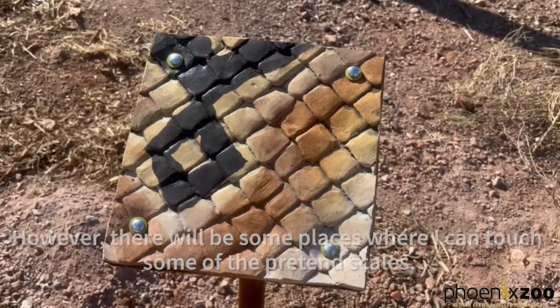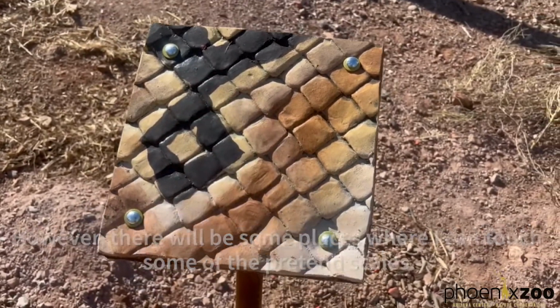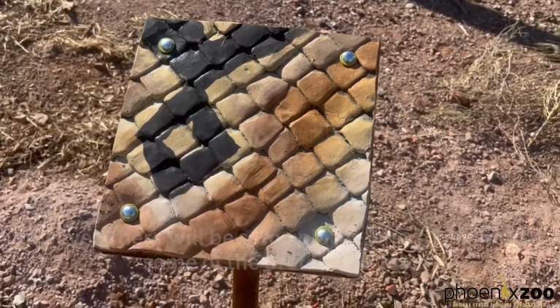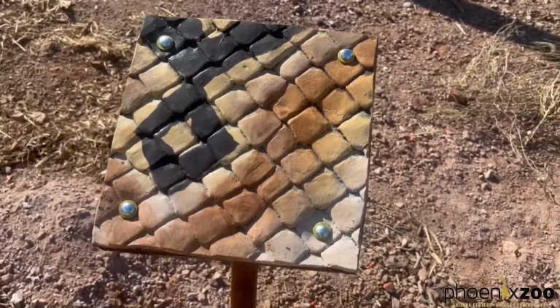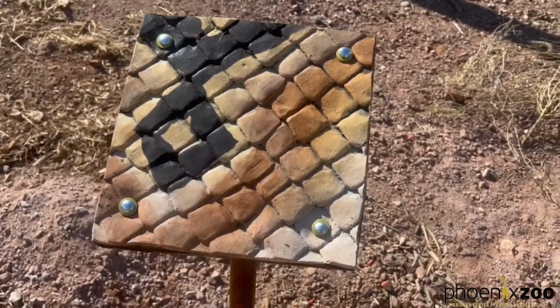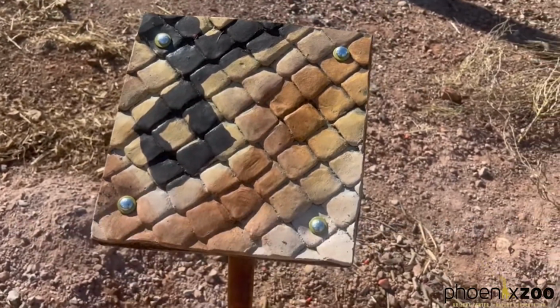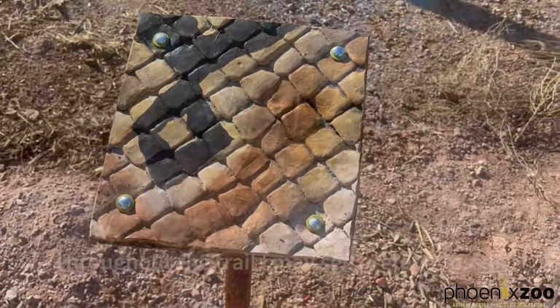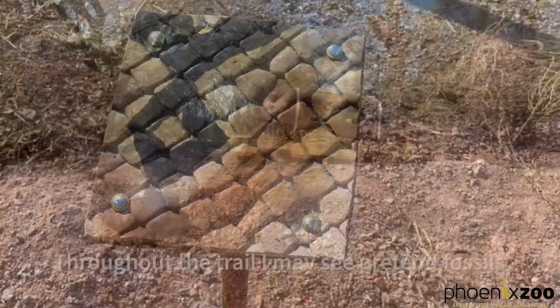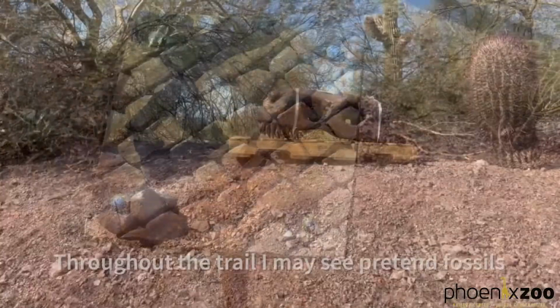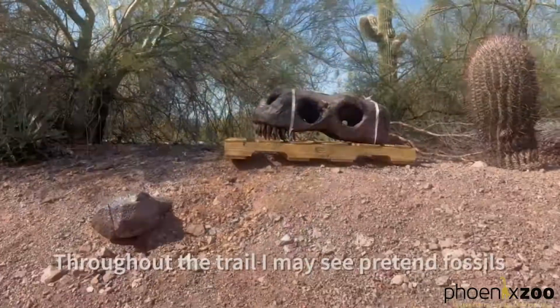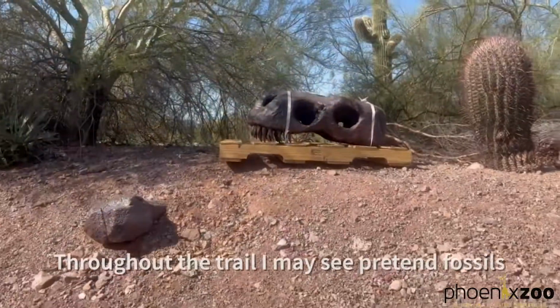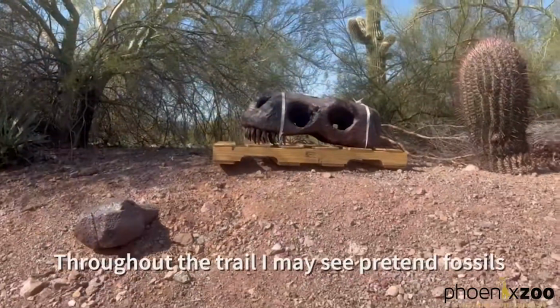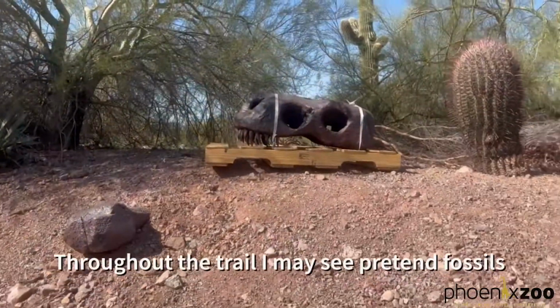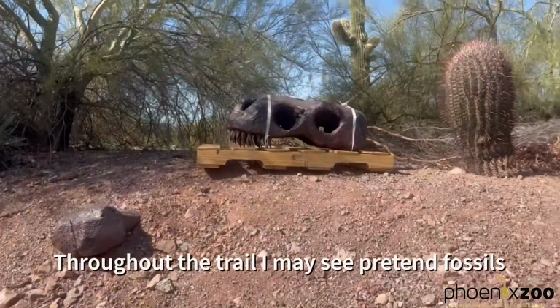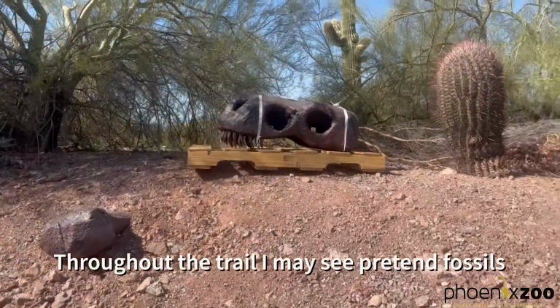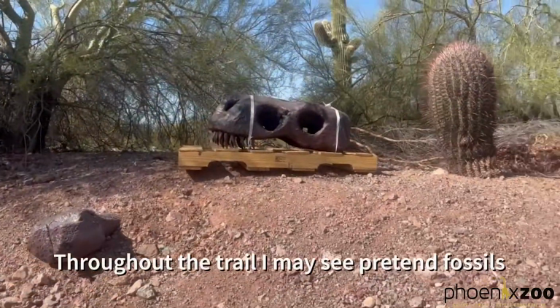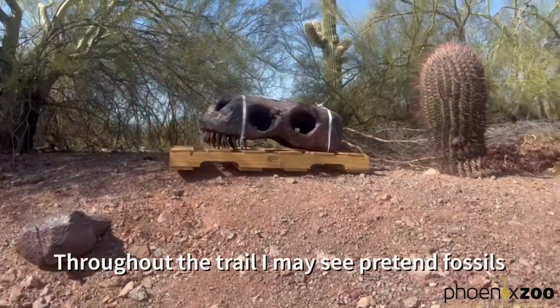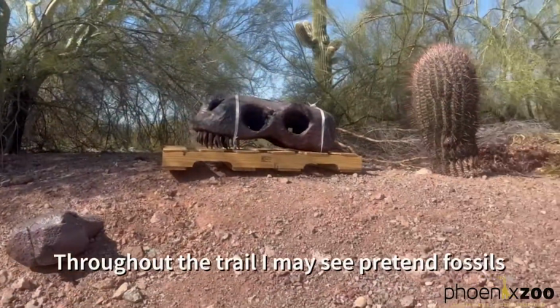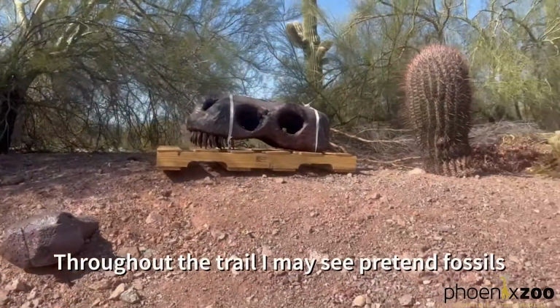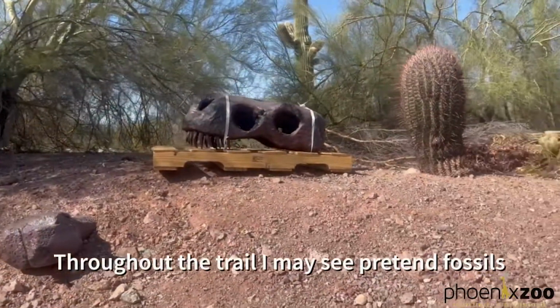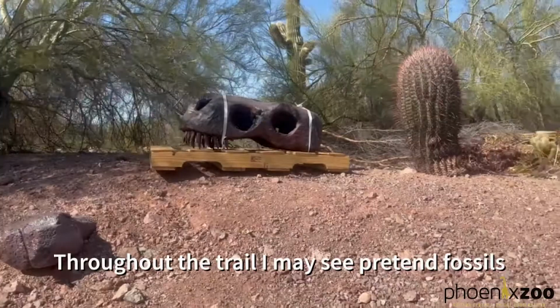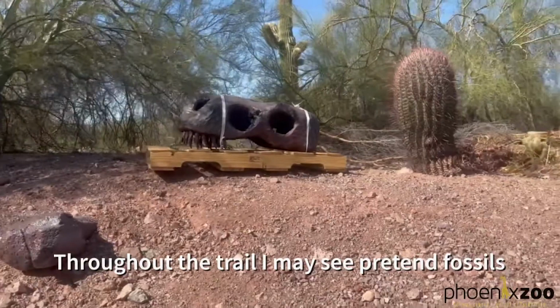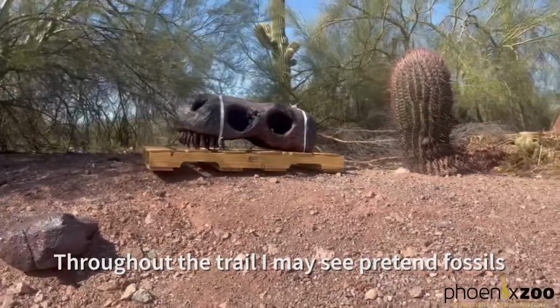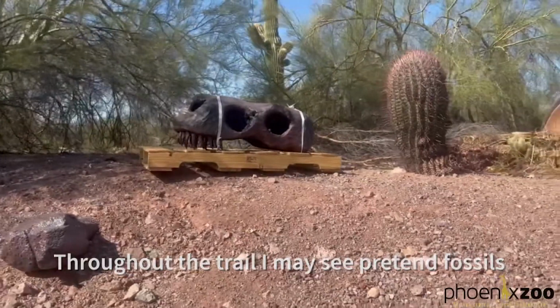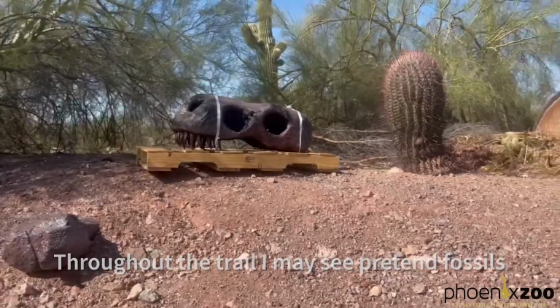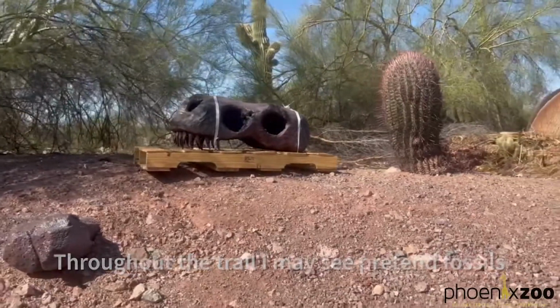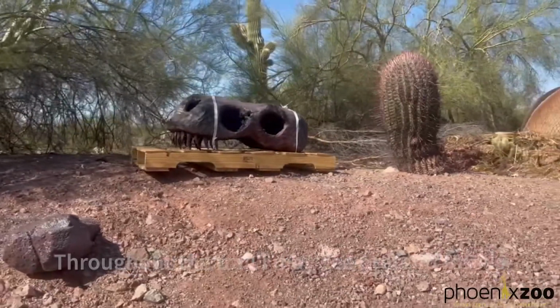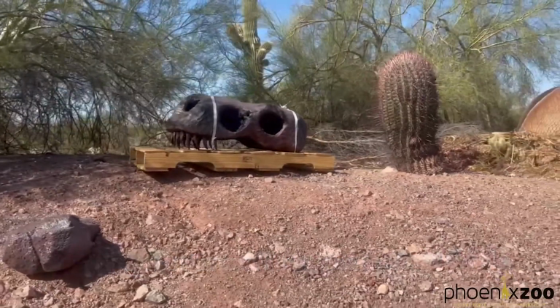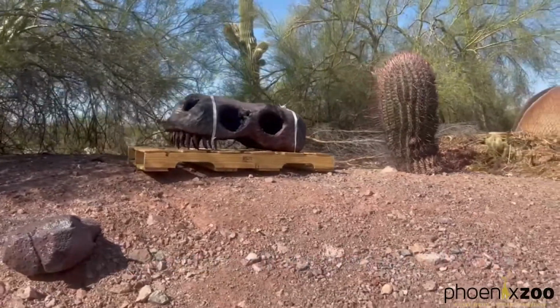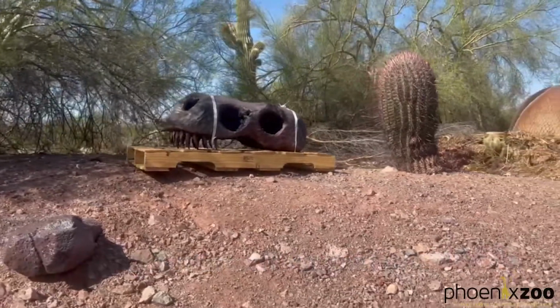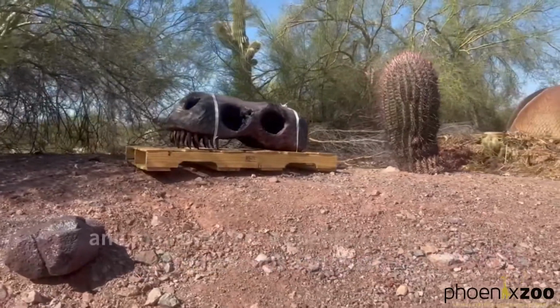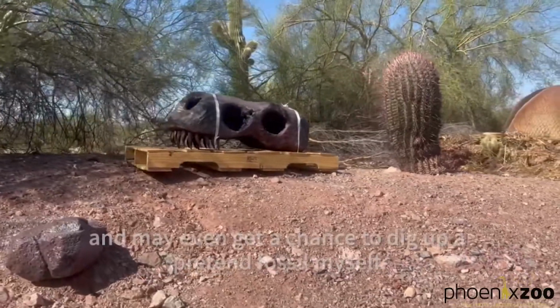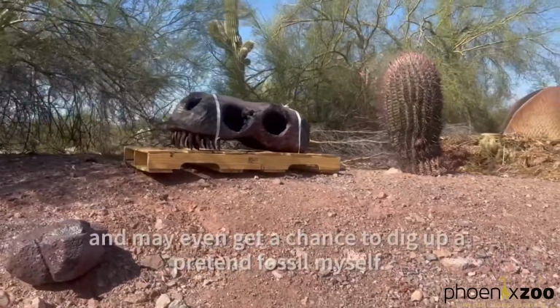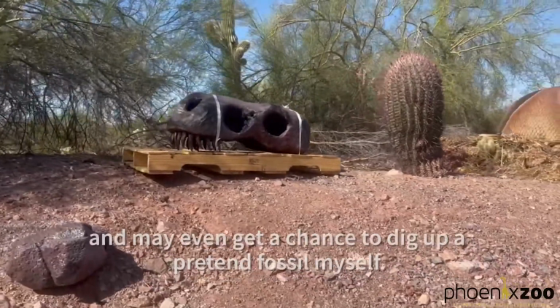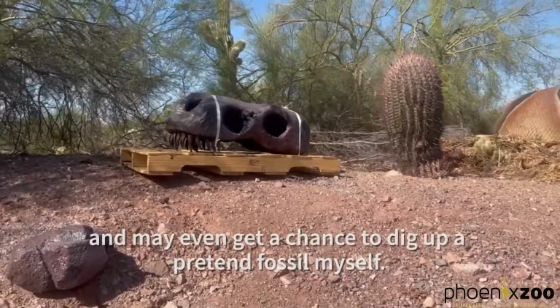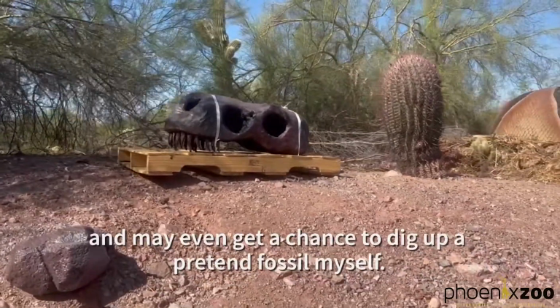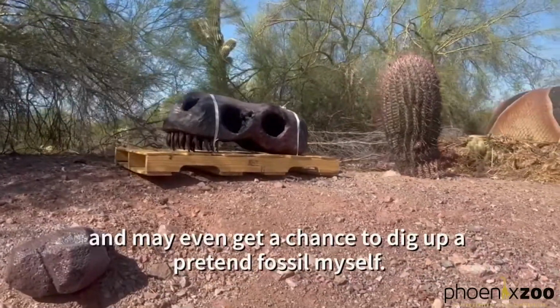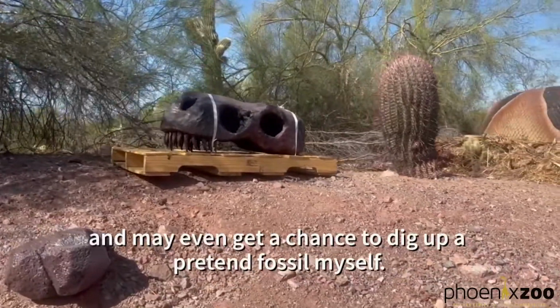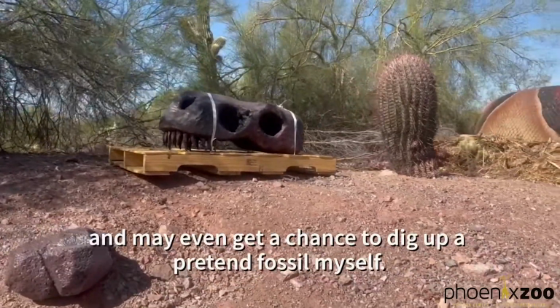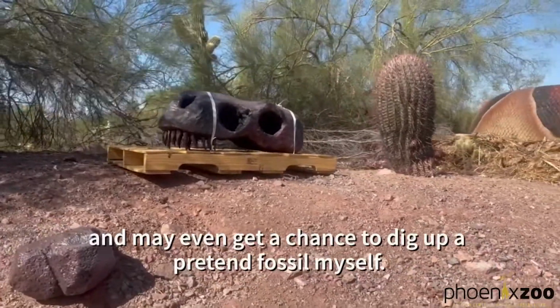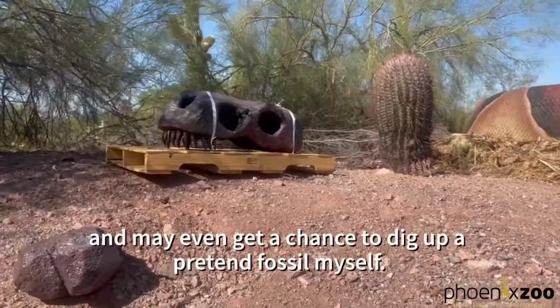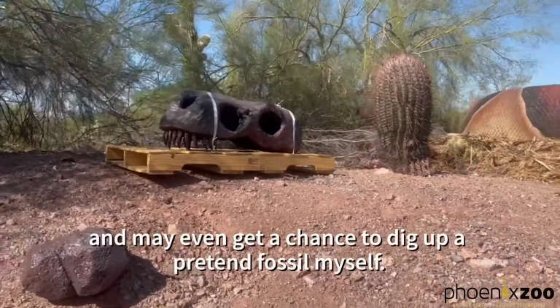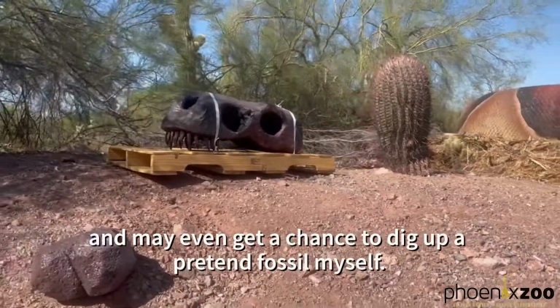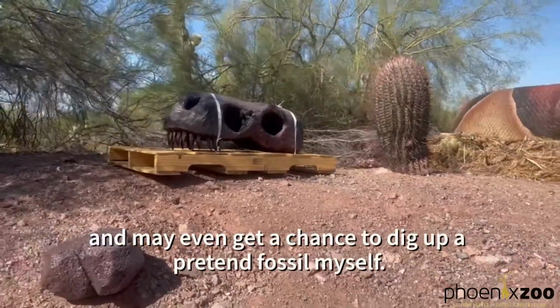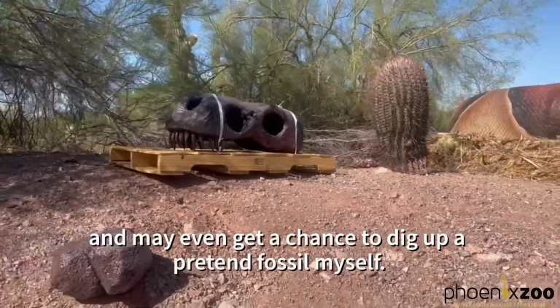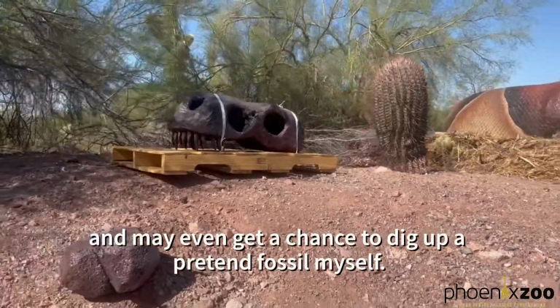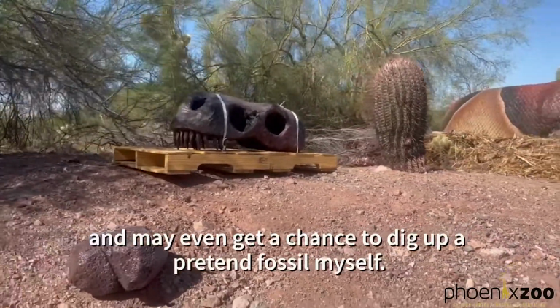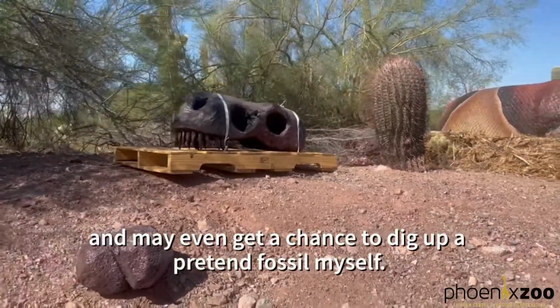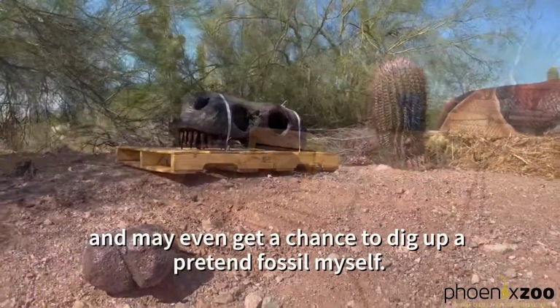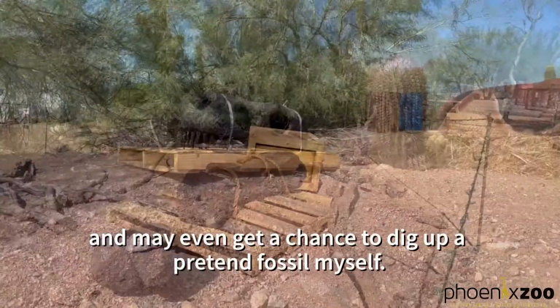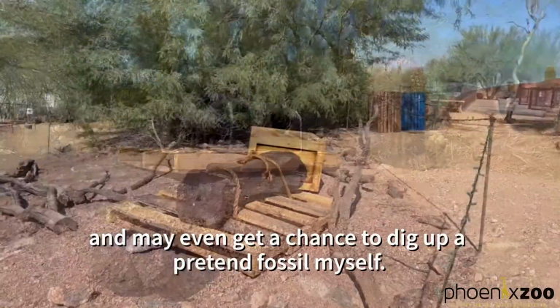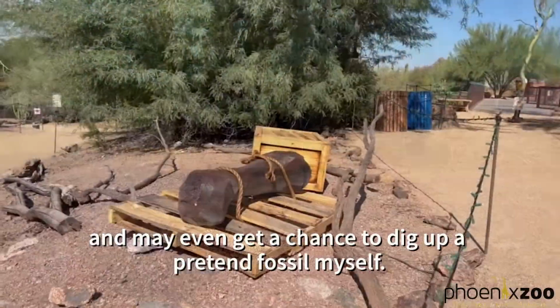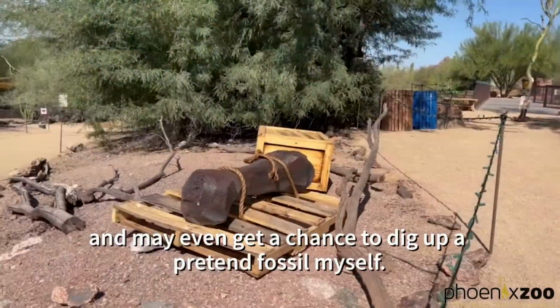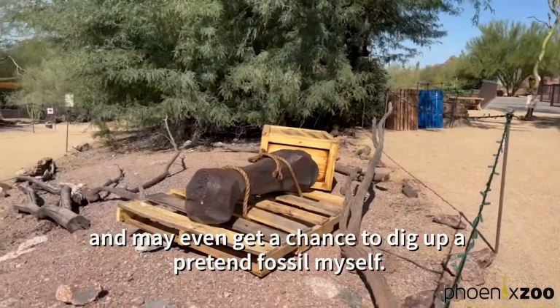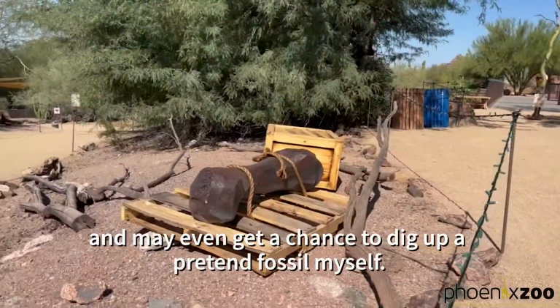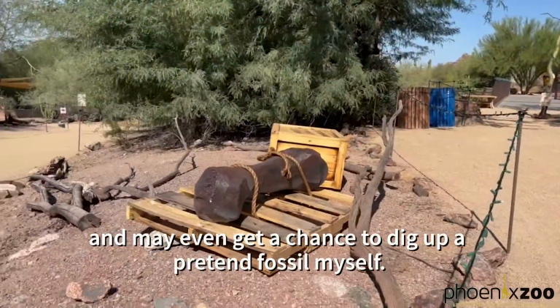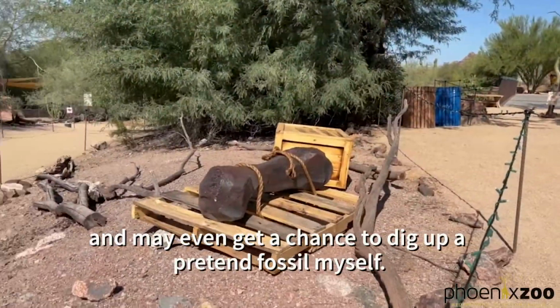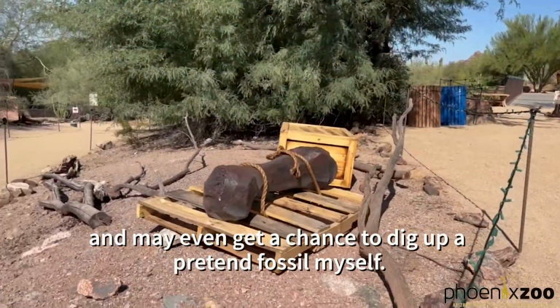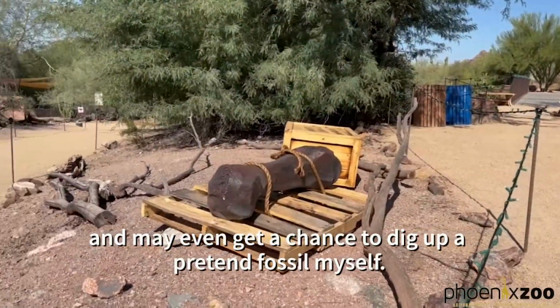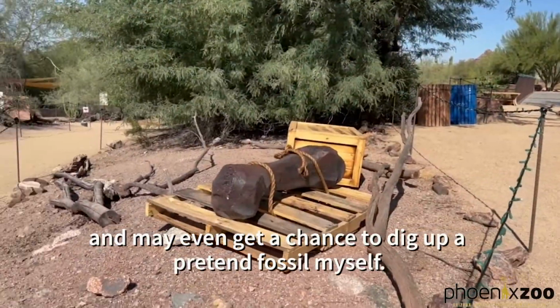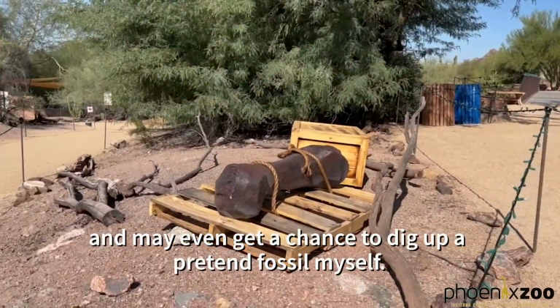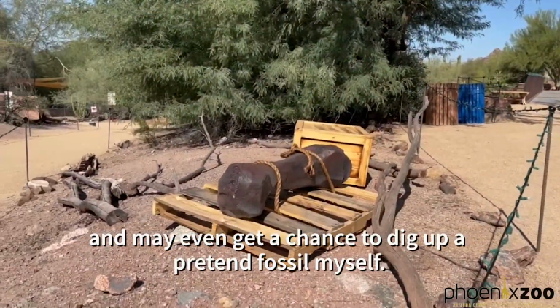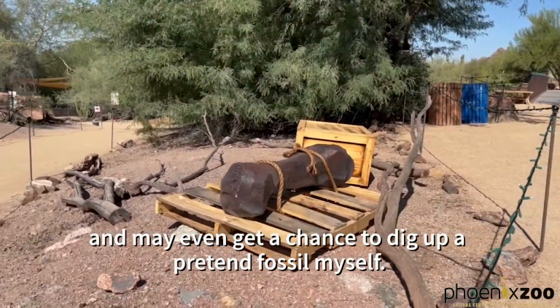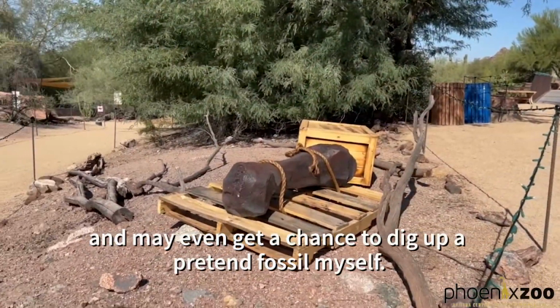Throughout the trail I may see pretend fossils and may even get a chance to dig up a pretend fossil myself.